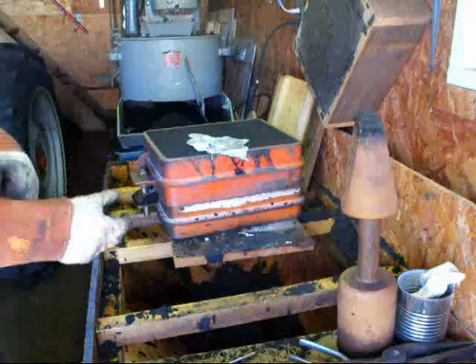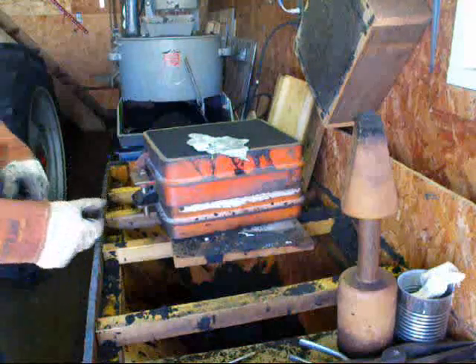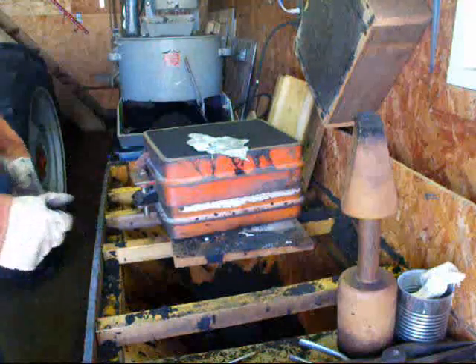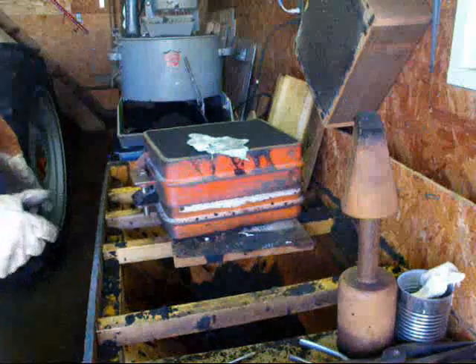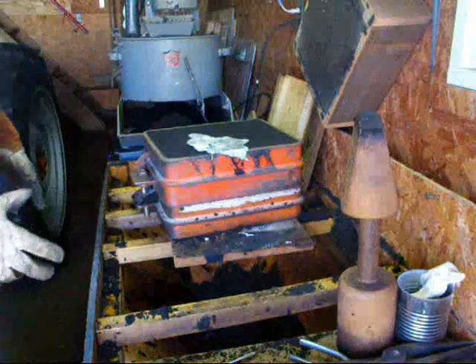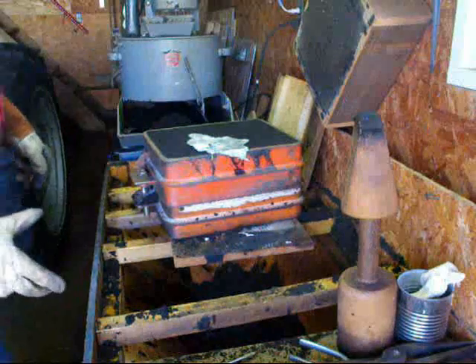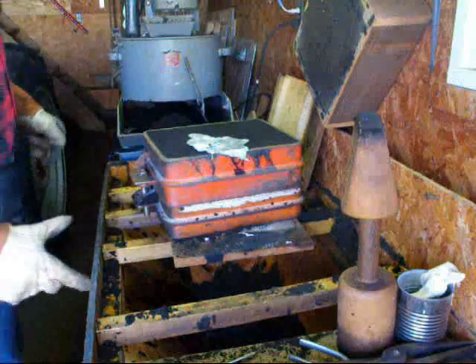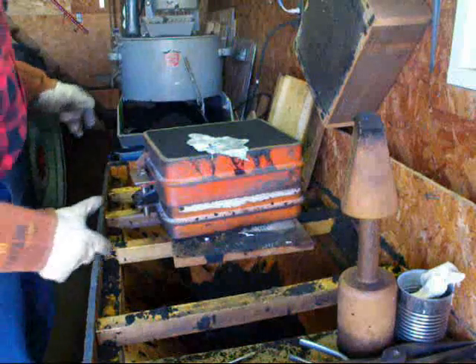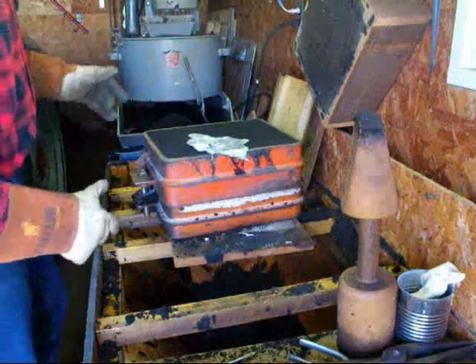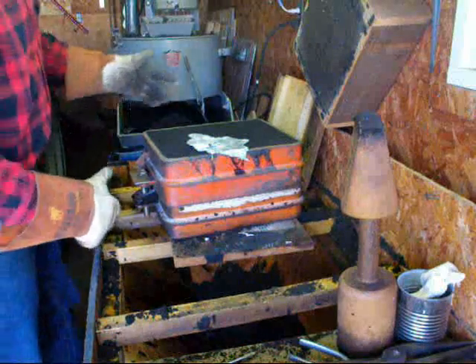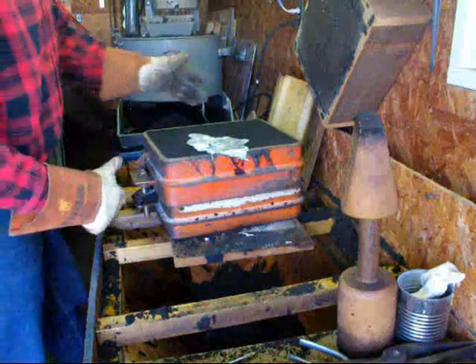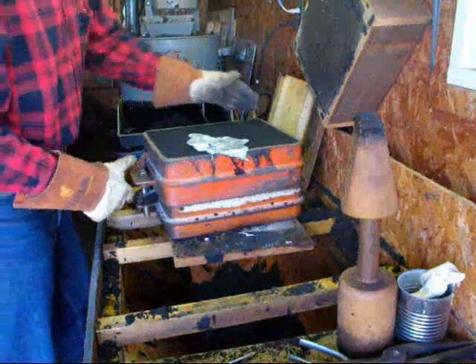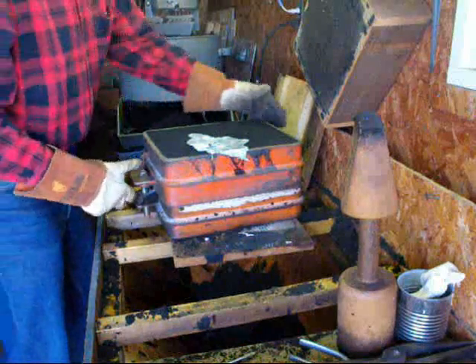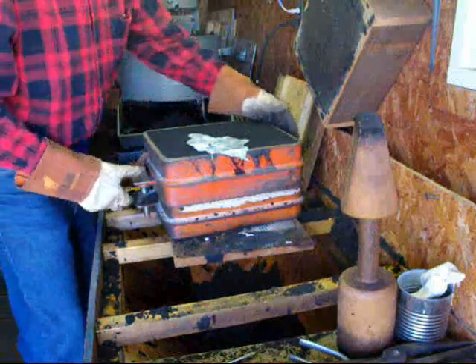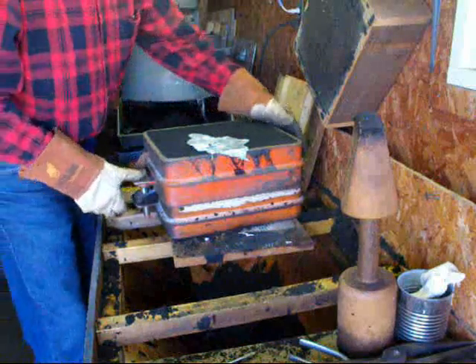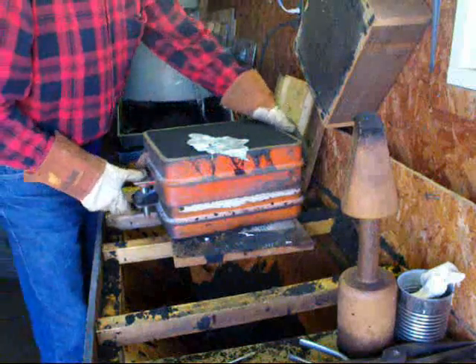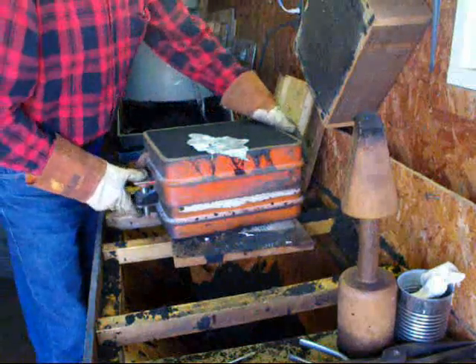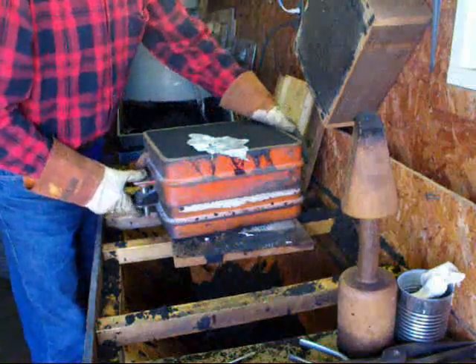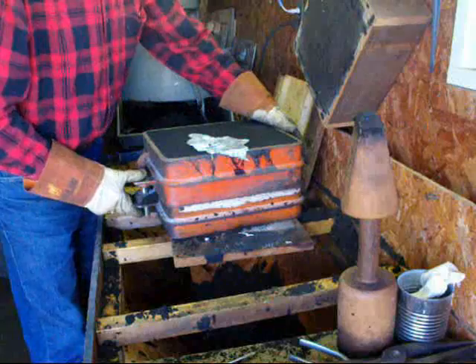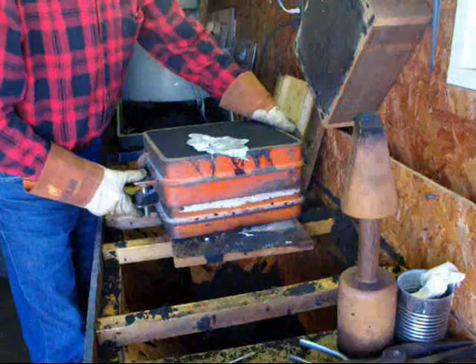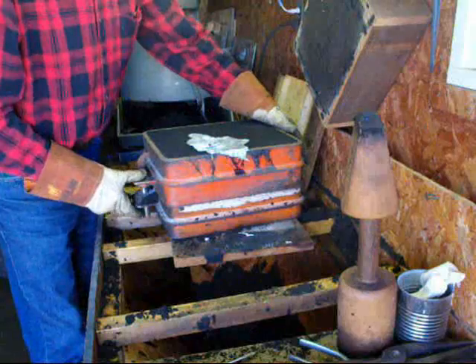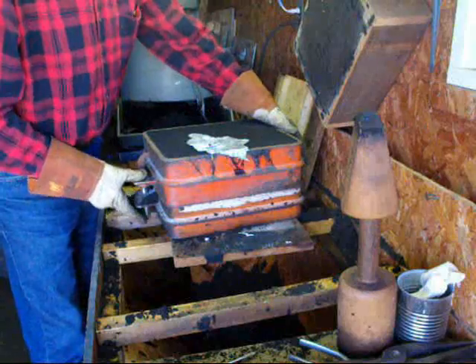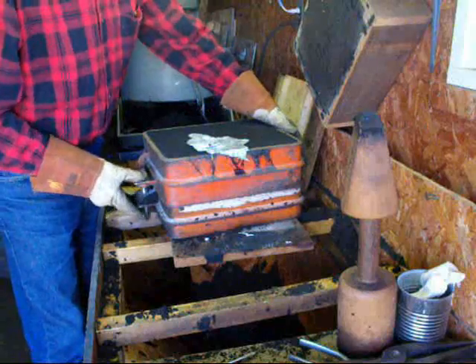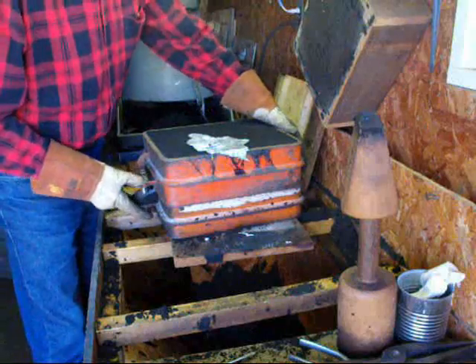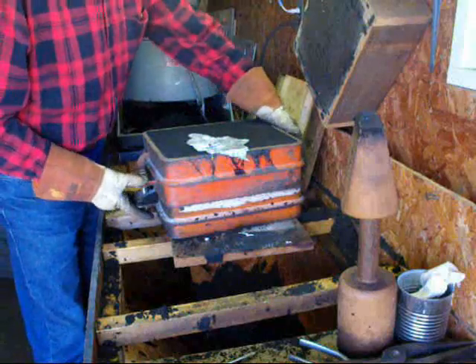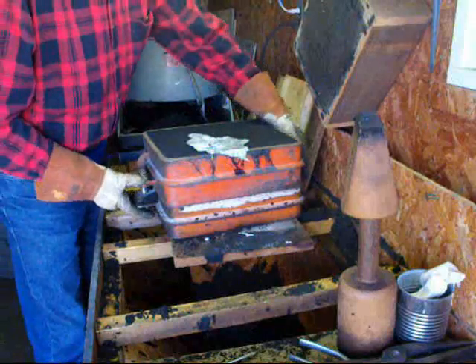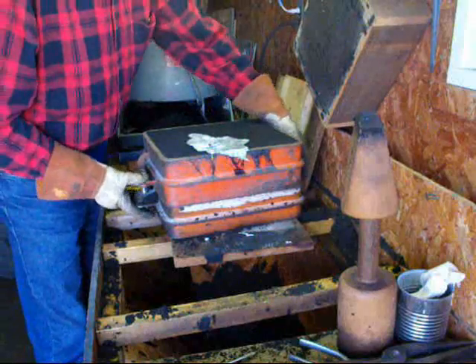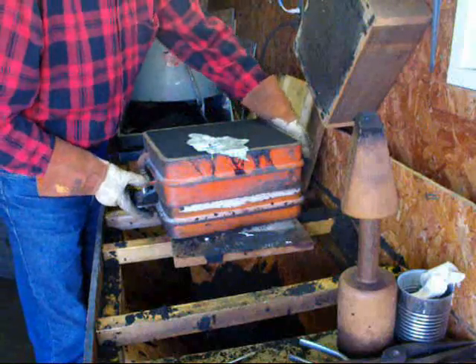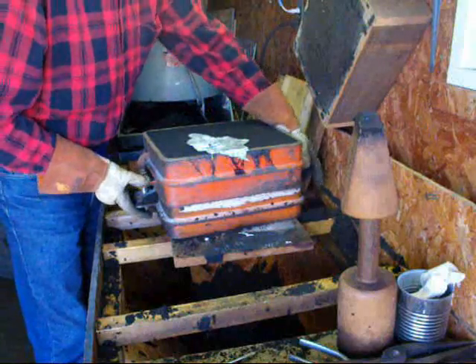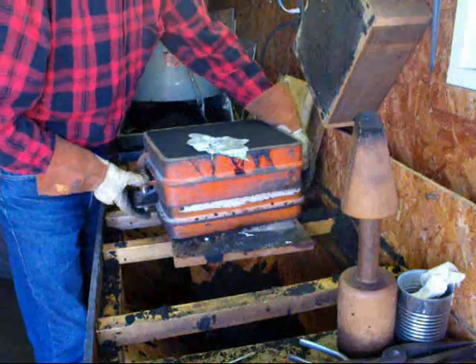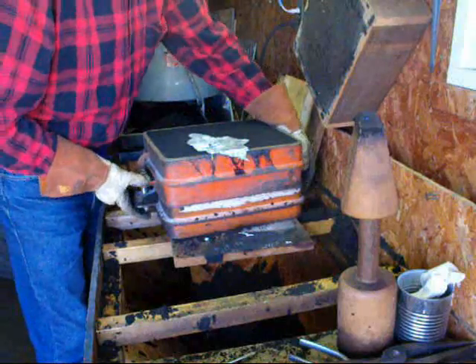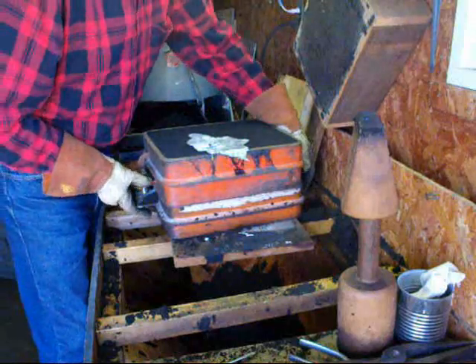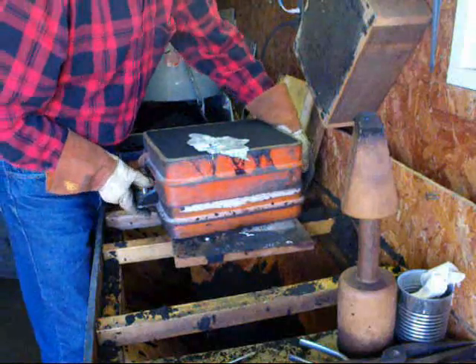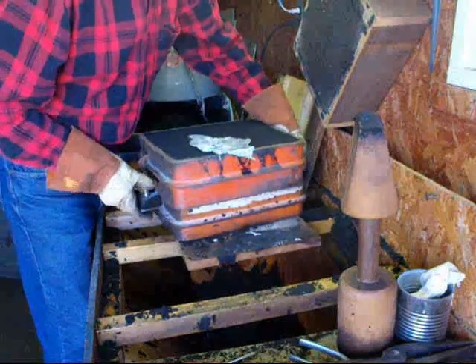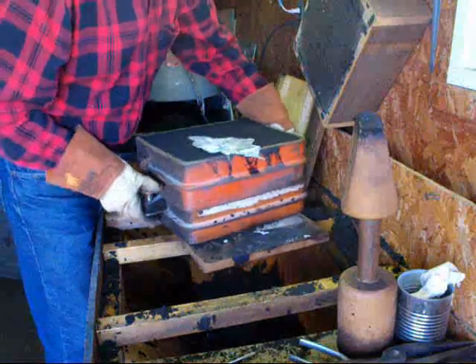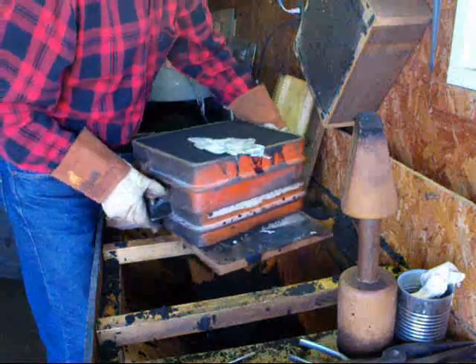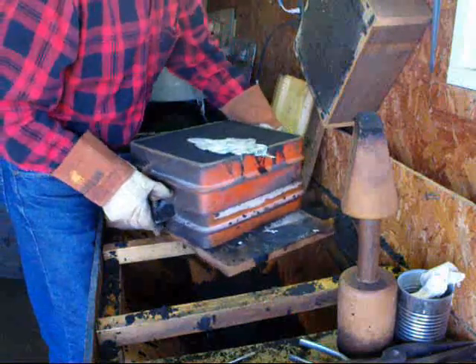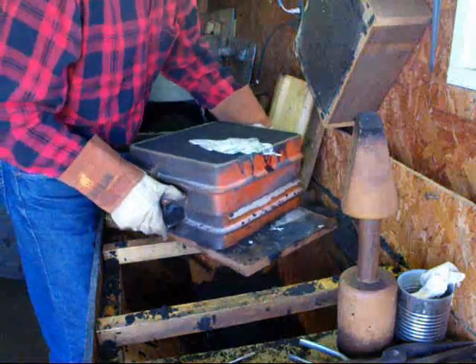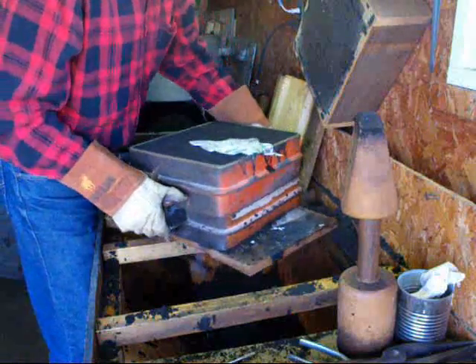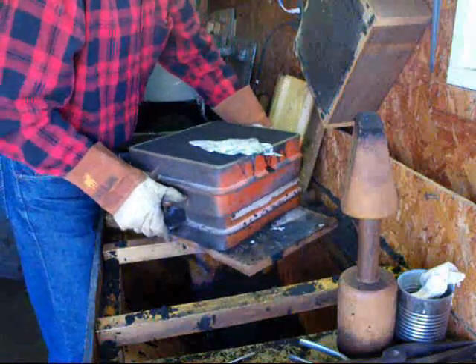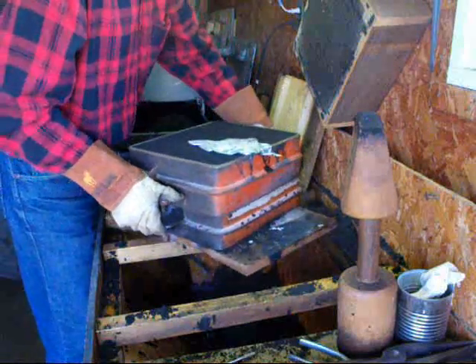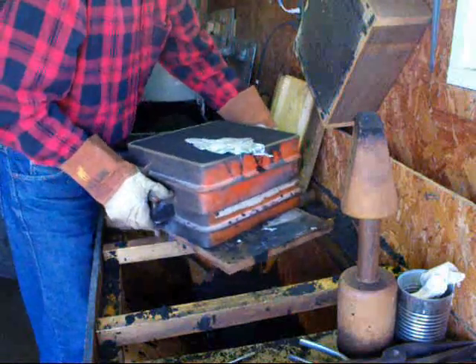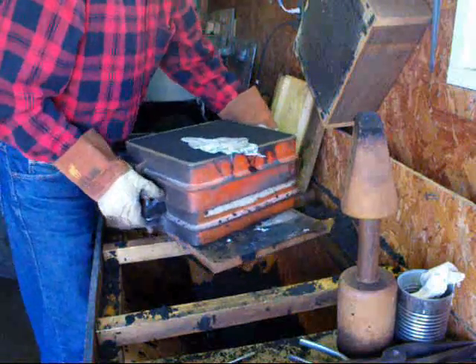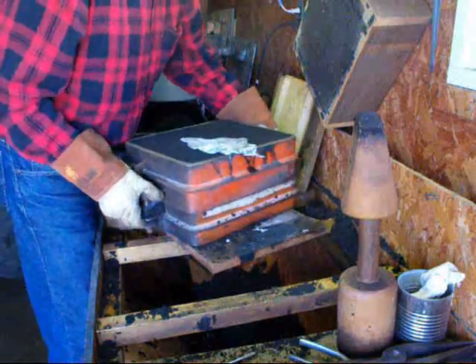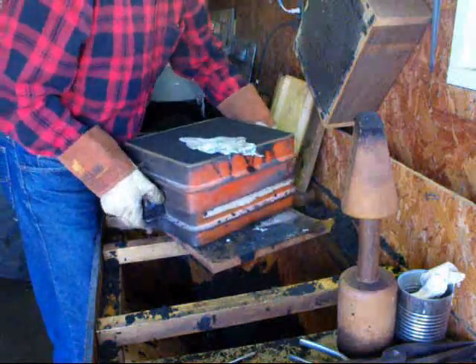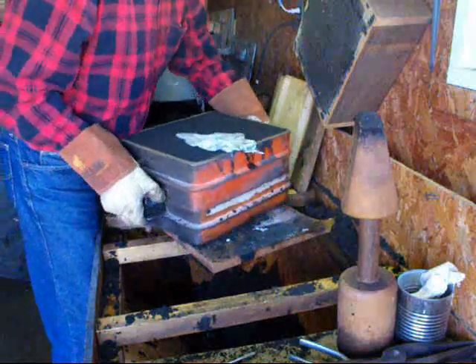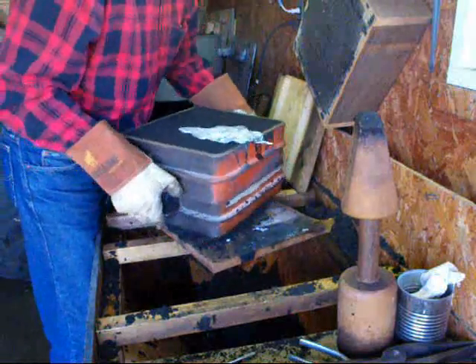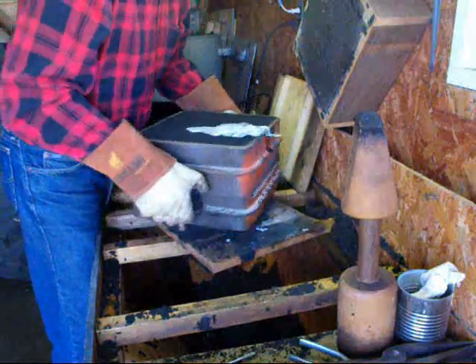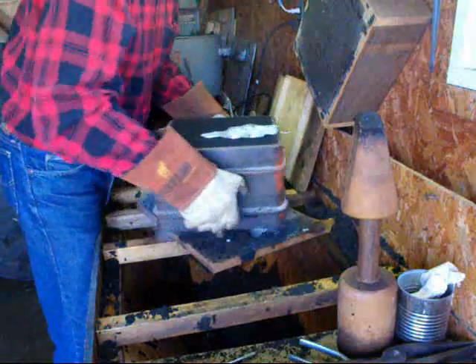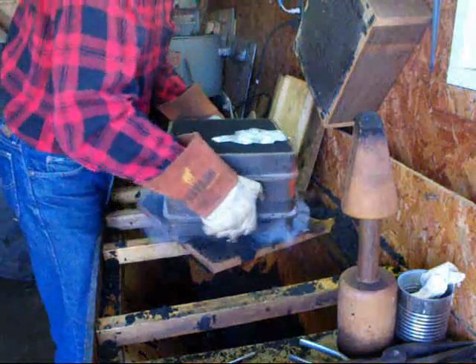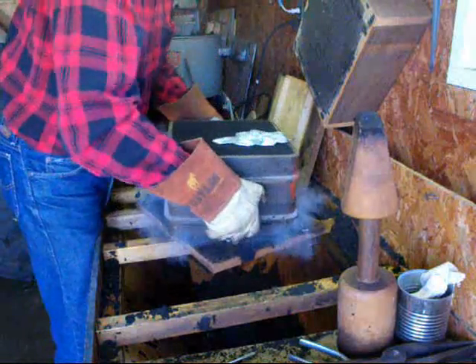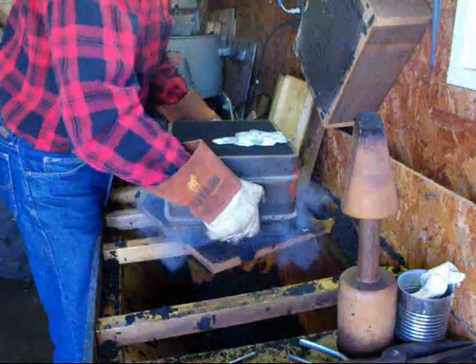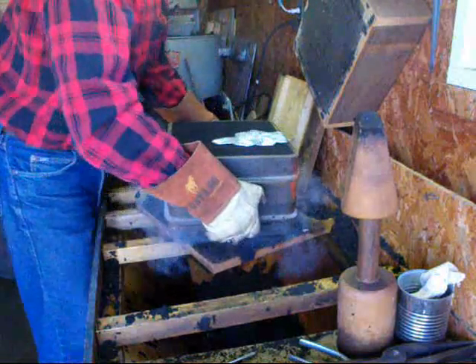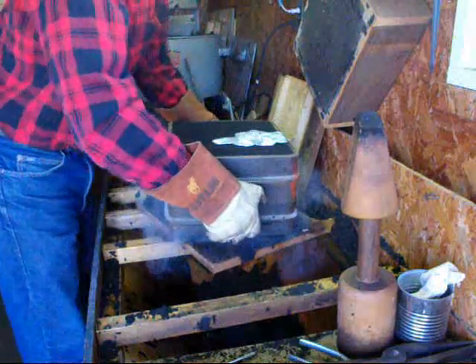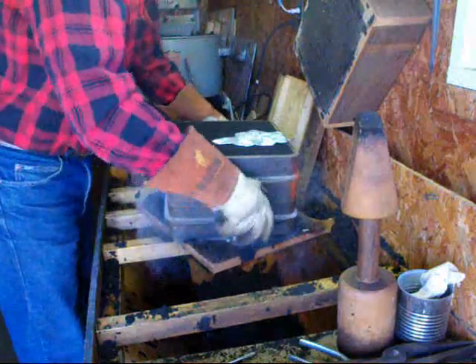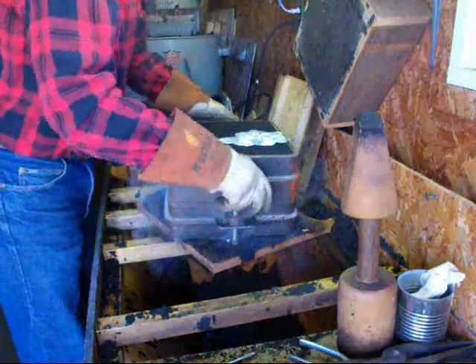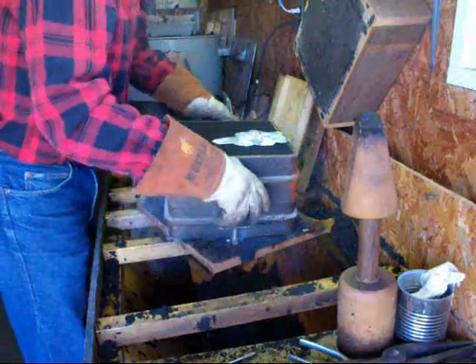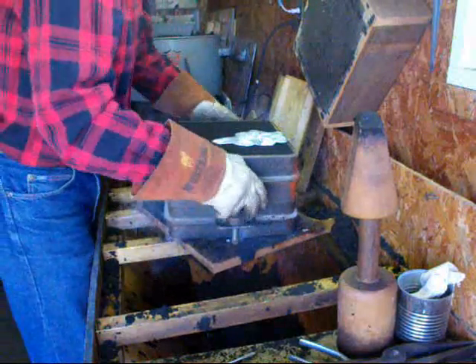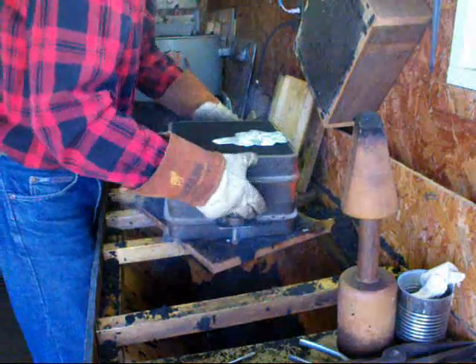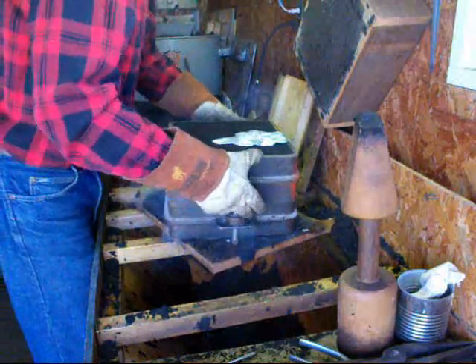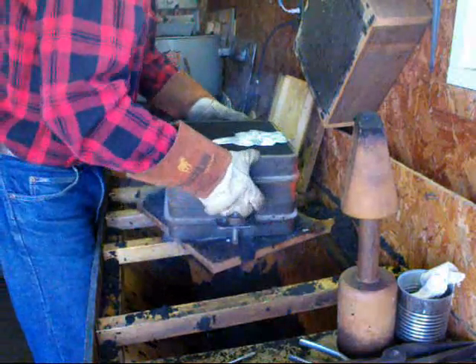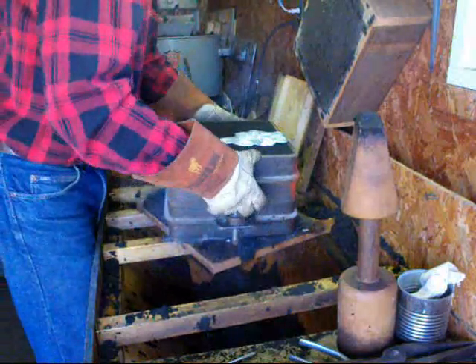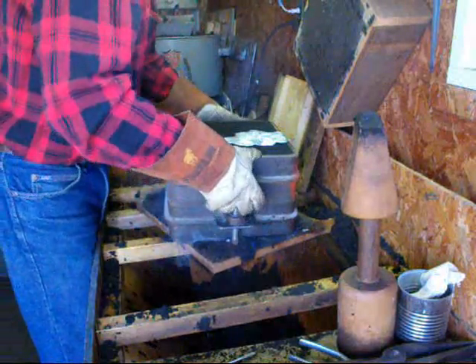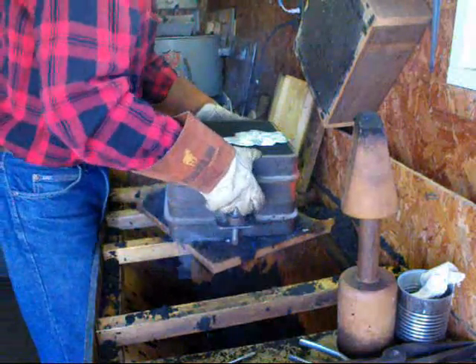I poured the casting an hour ago, so now we're ready to break it out and see if we have any success. It's still going to be plenty hot.